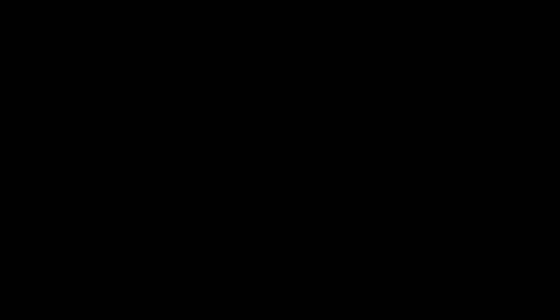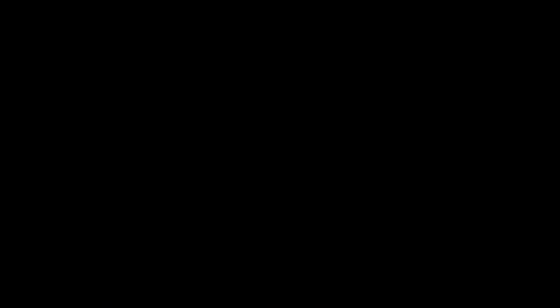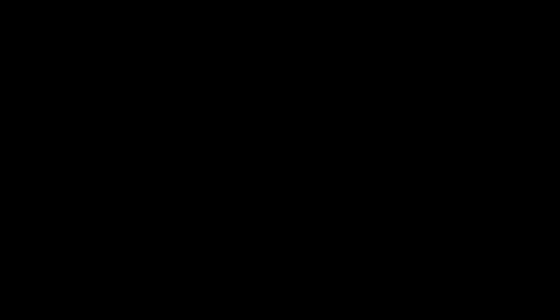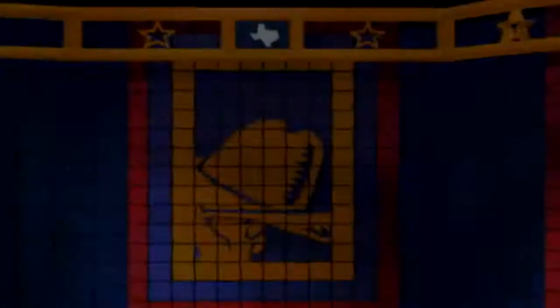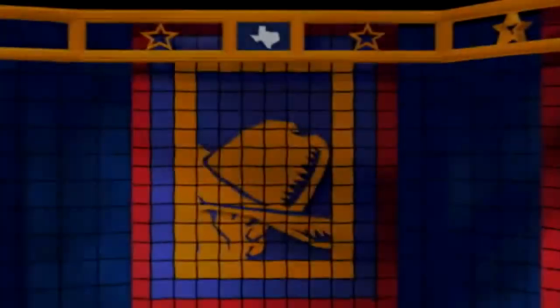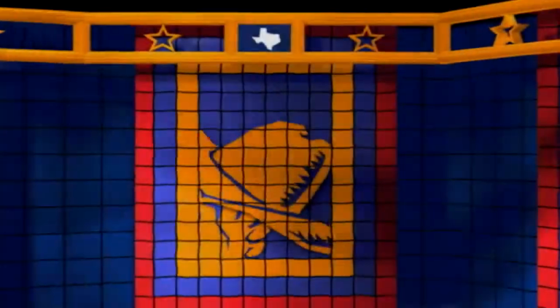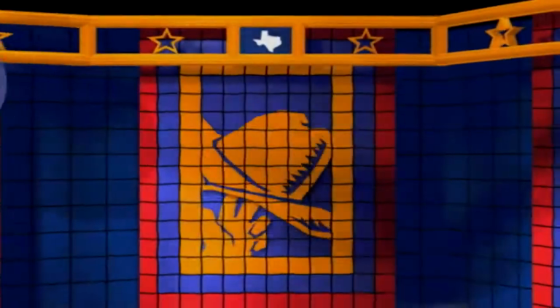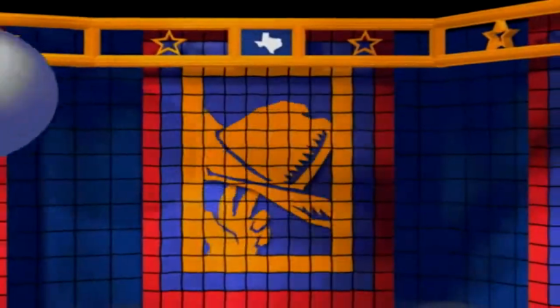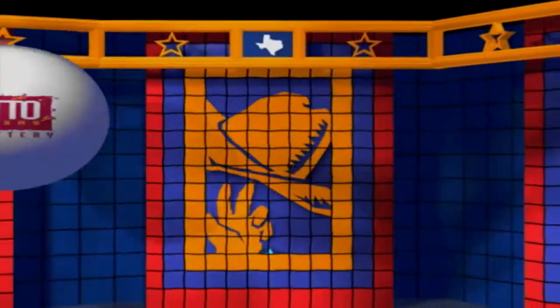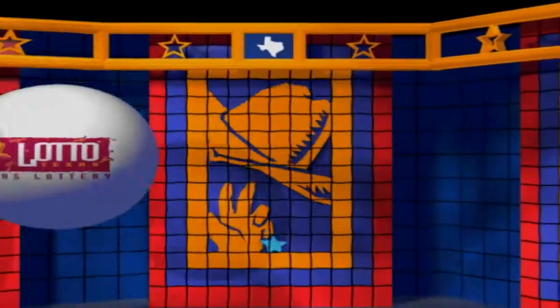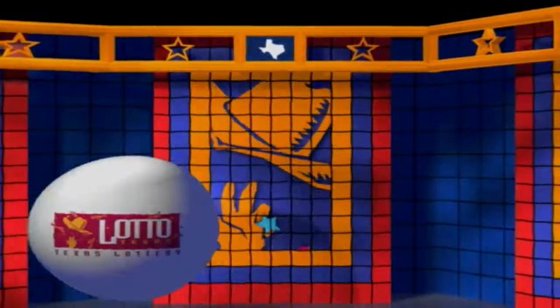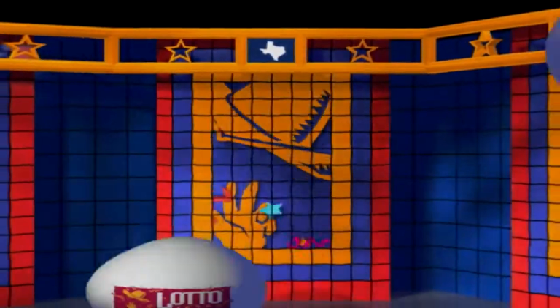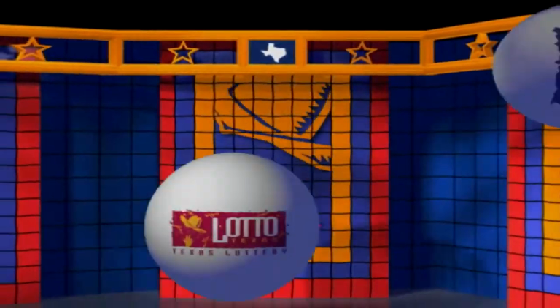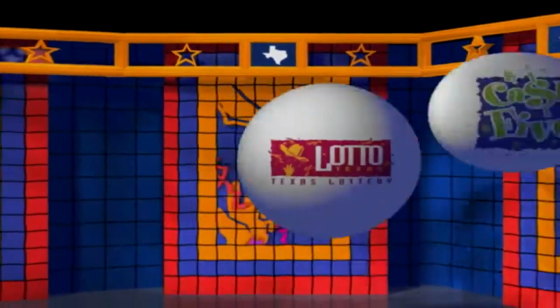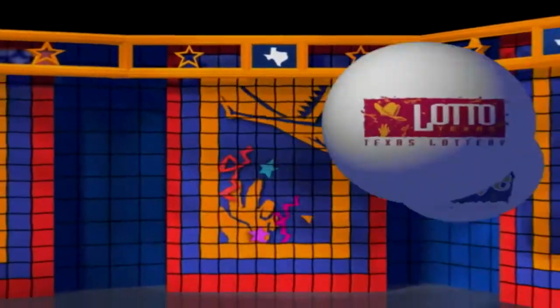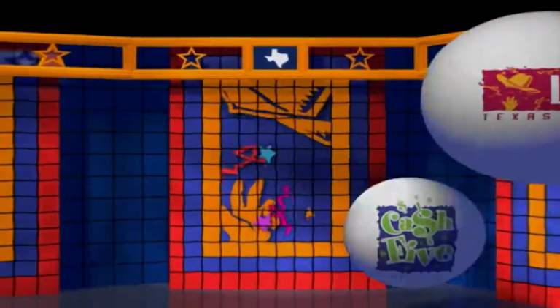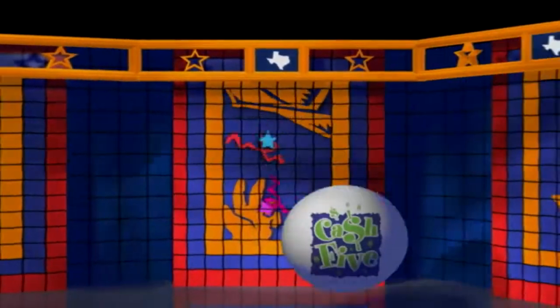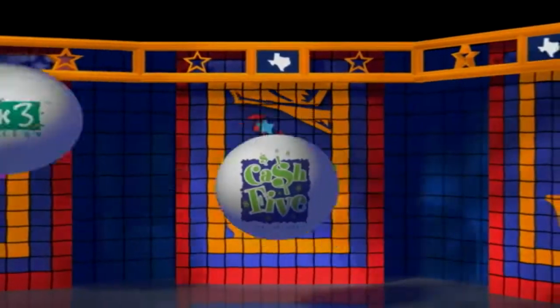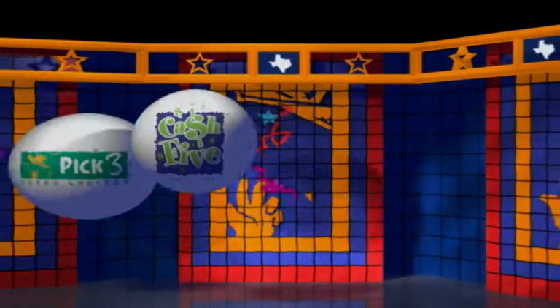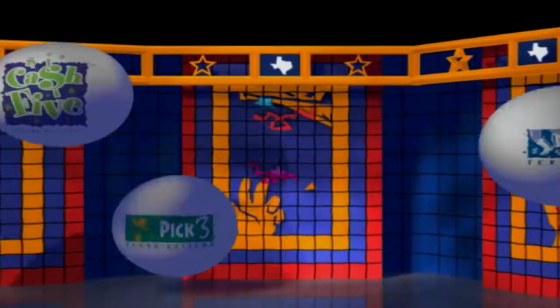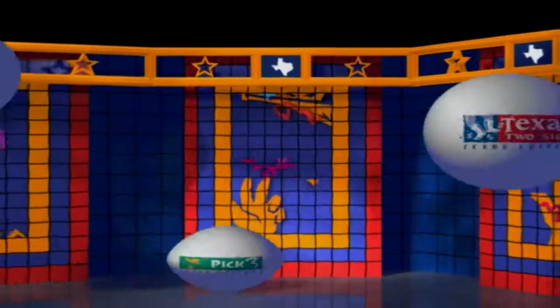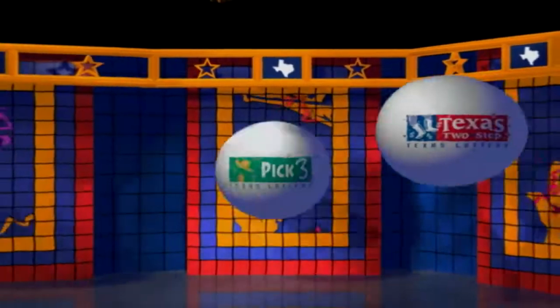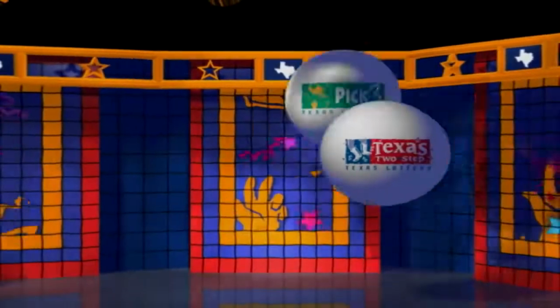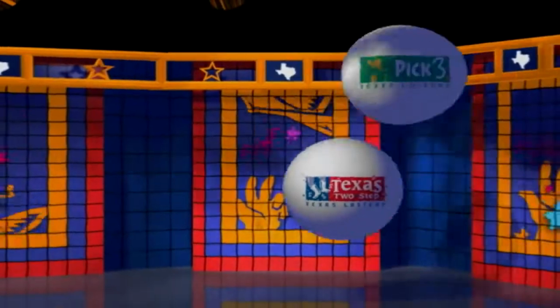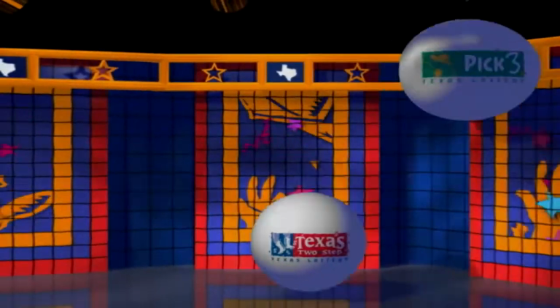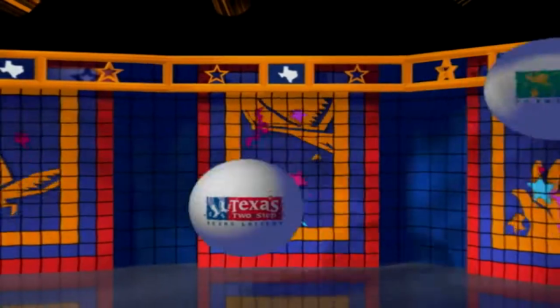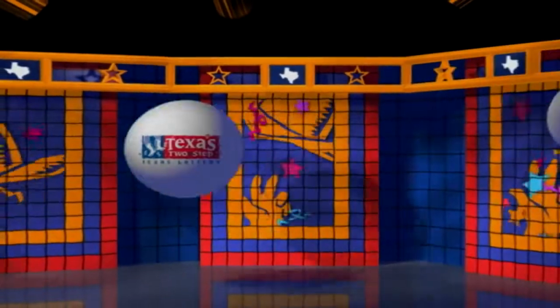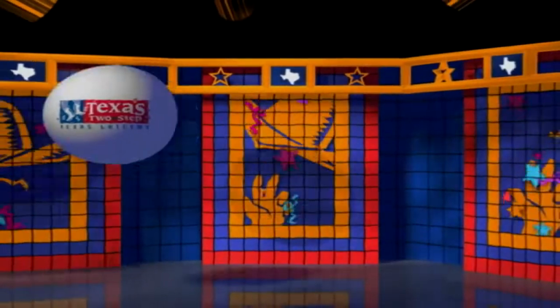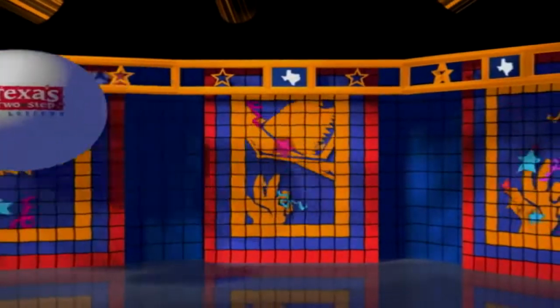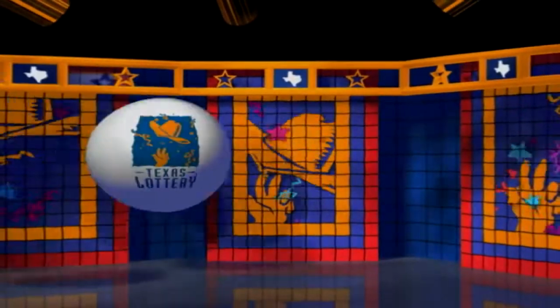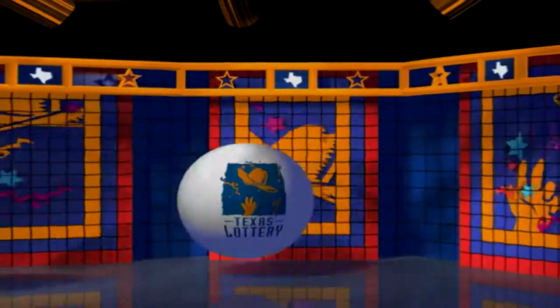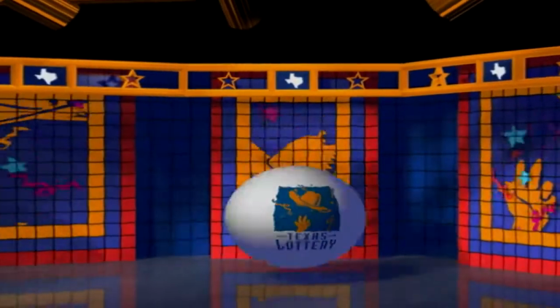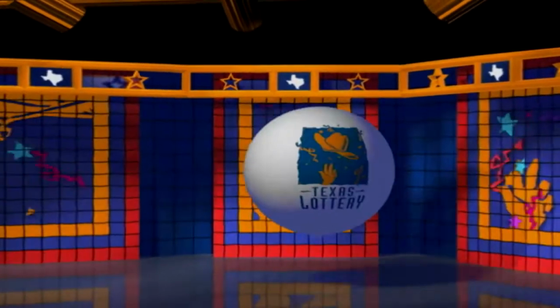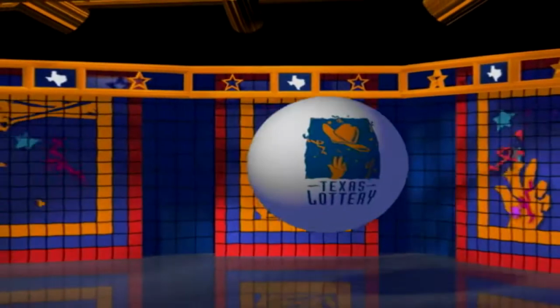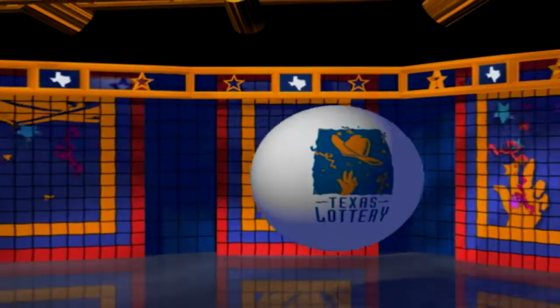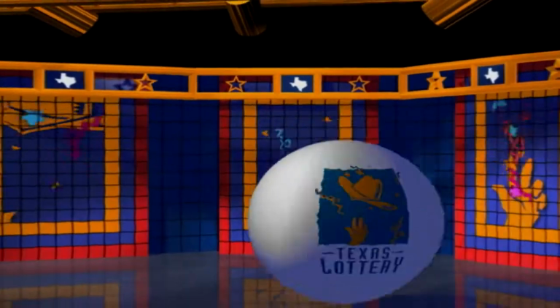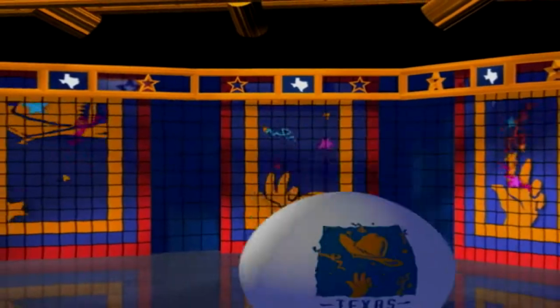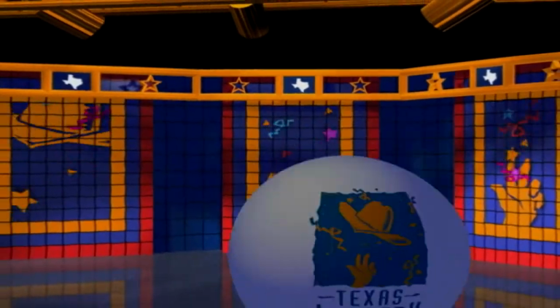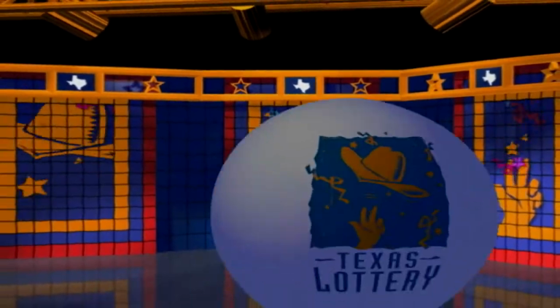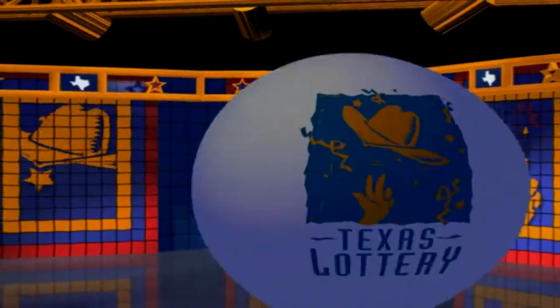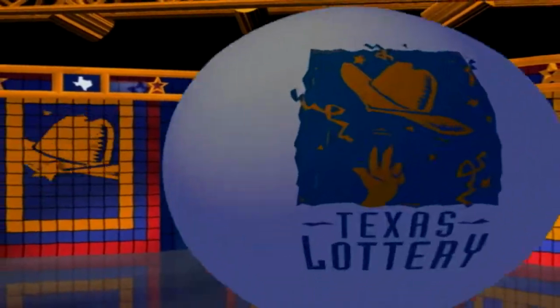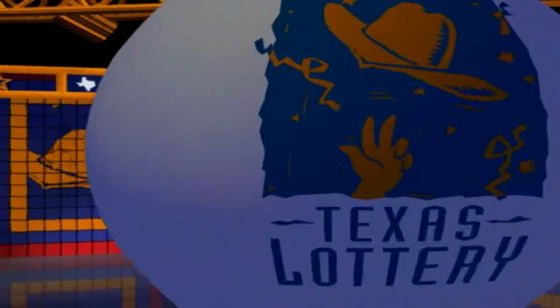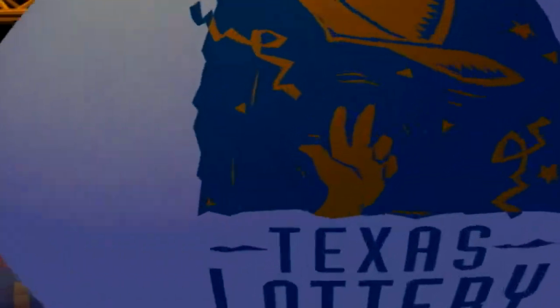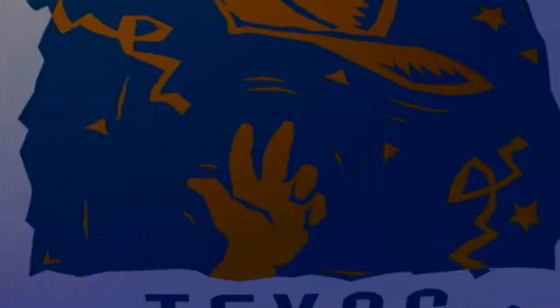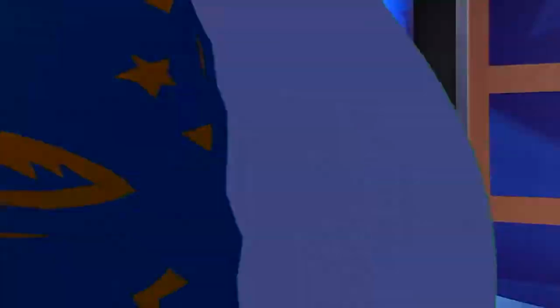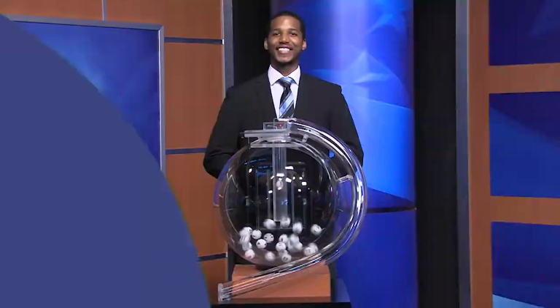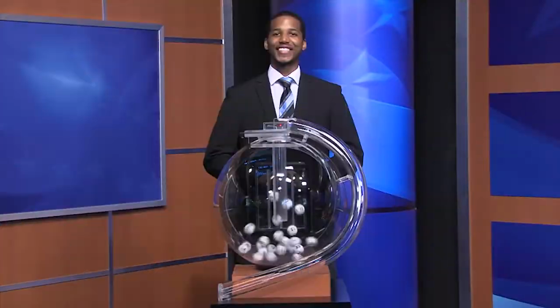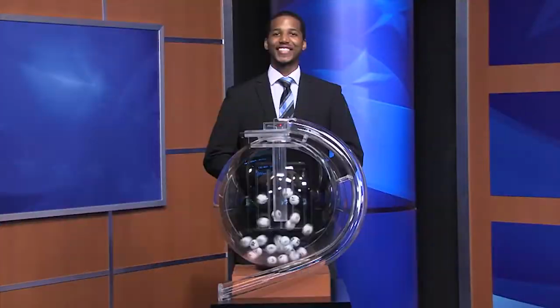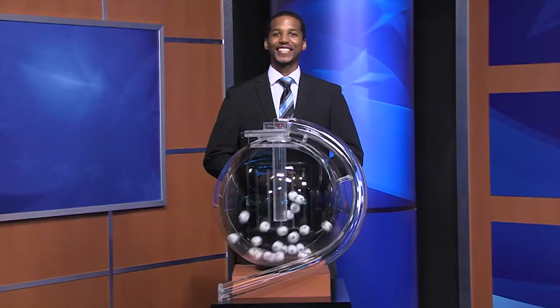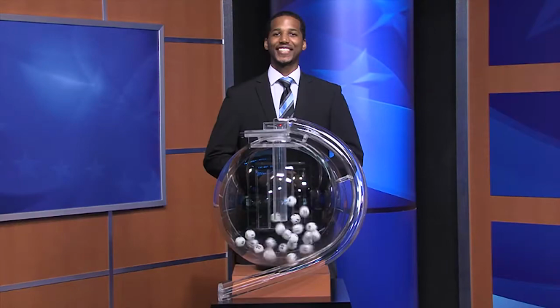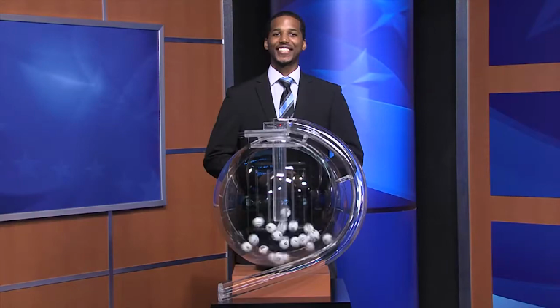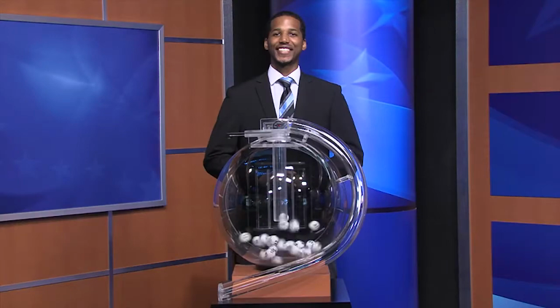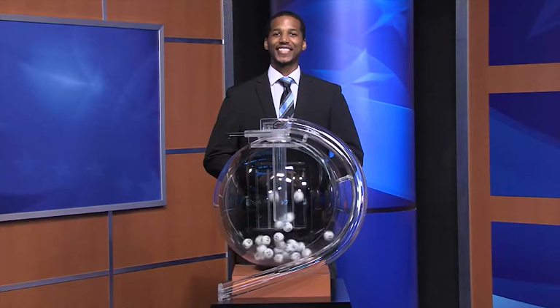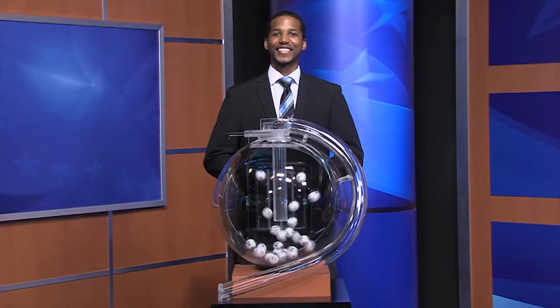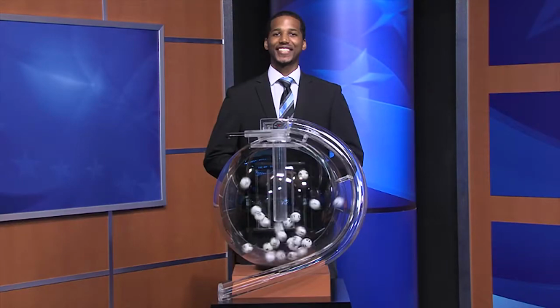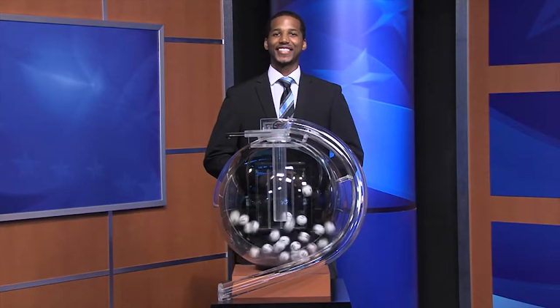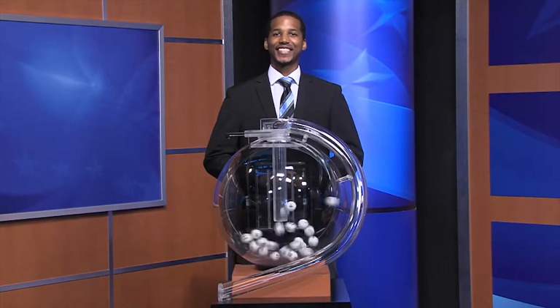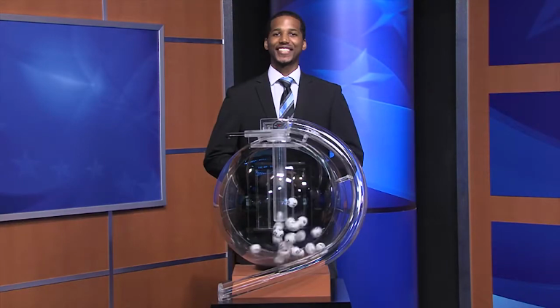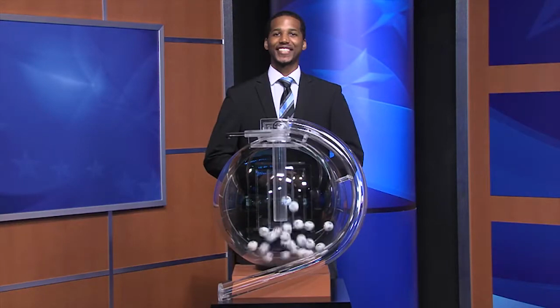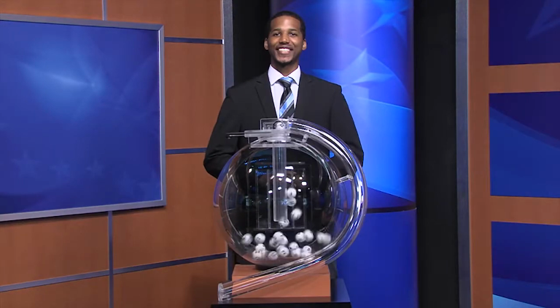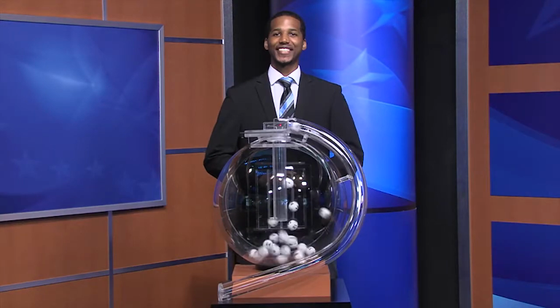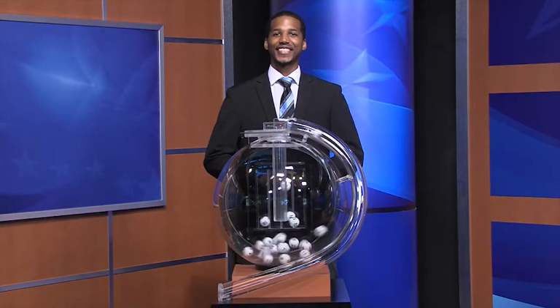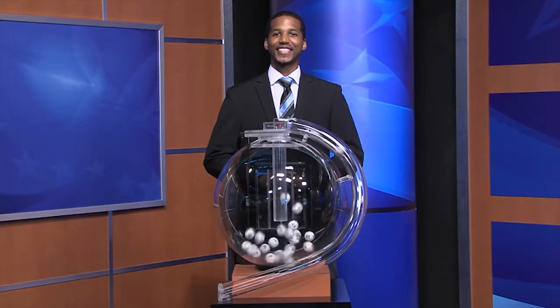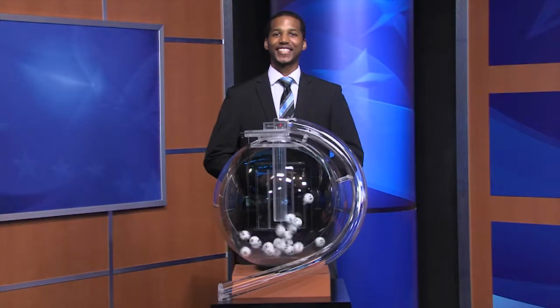Welcome to the Texas Lottery Day Drawing for Monday, June 18th. It's time to play All or Nothing.